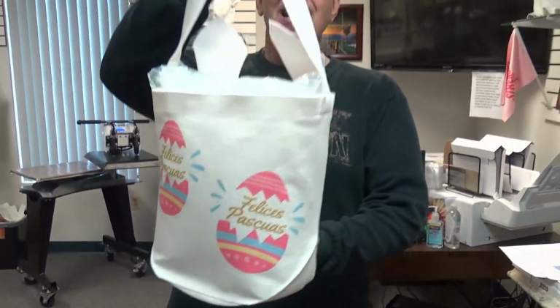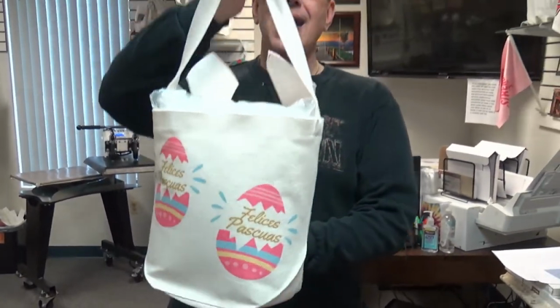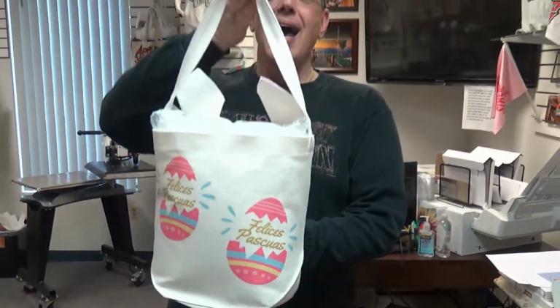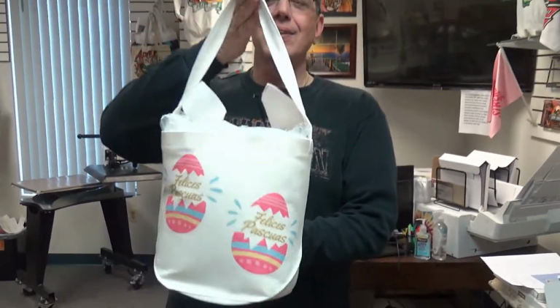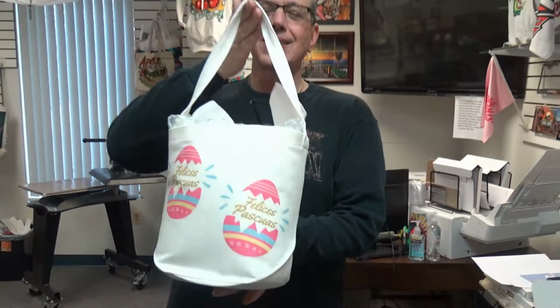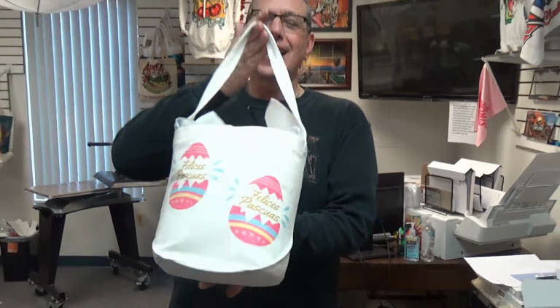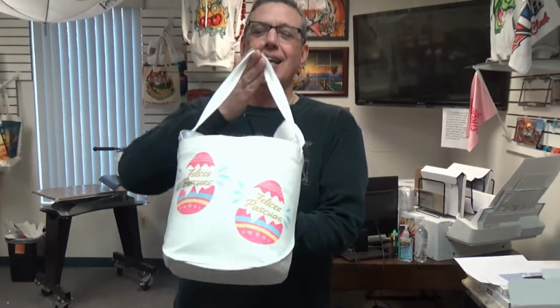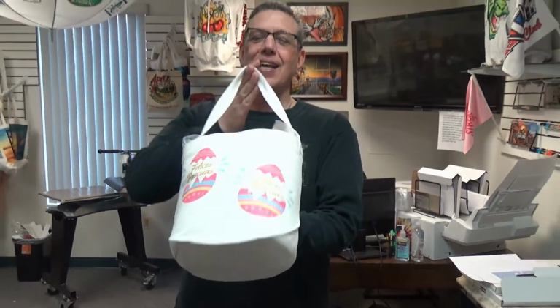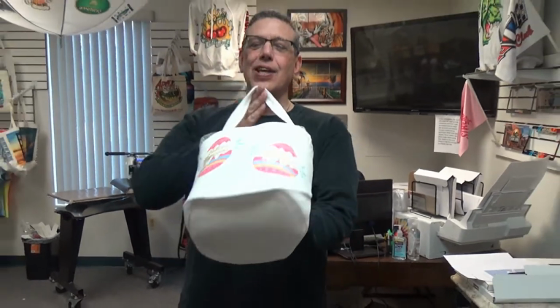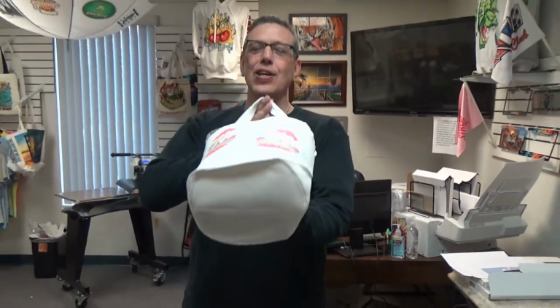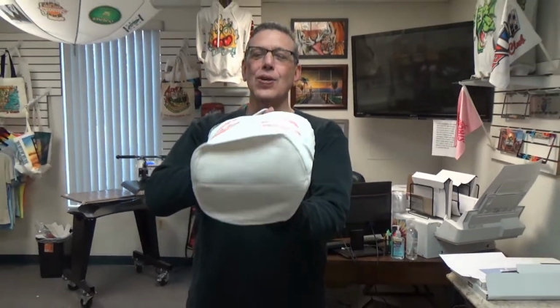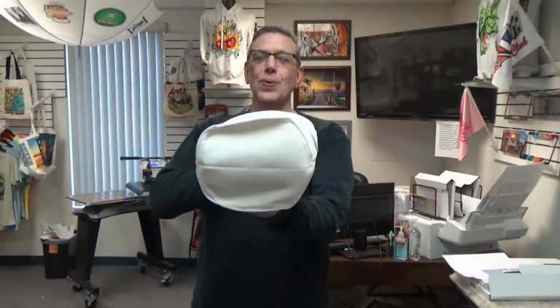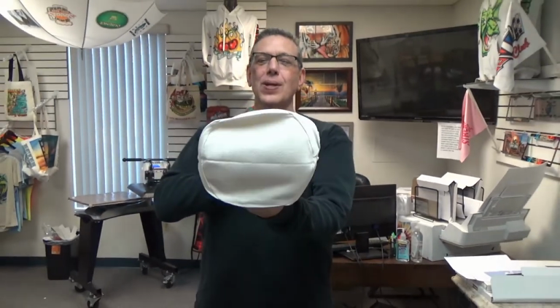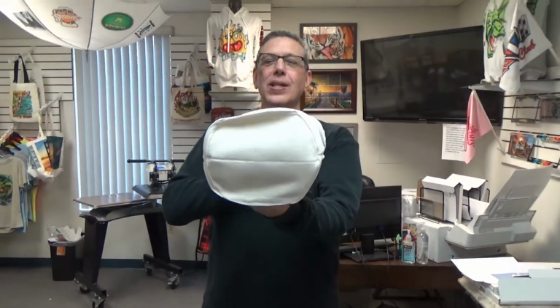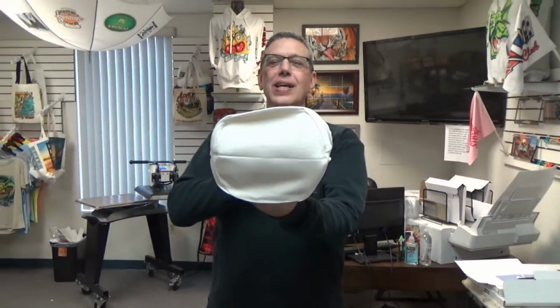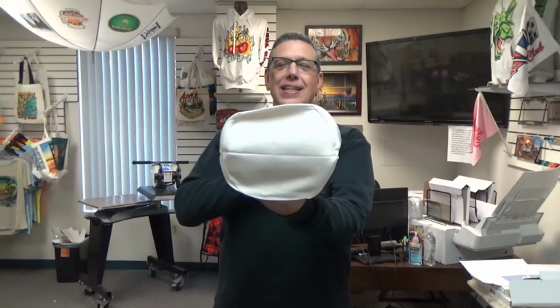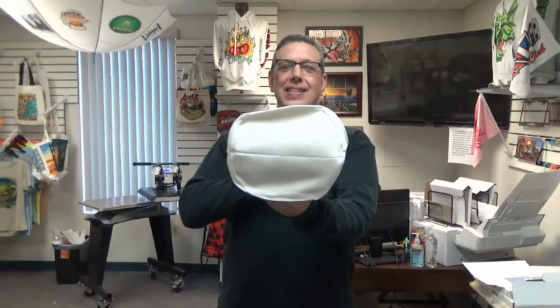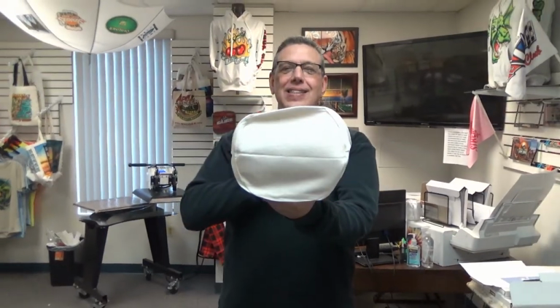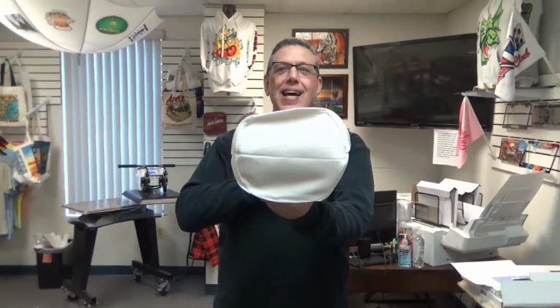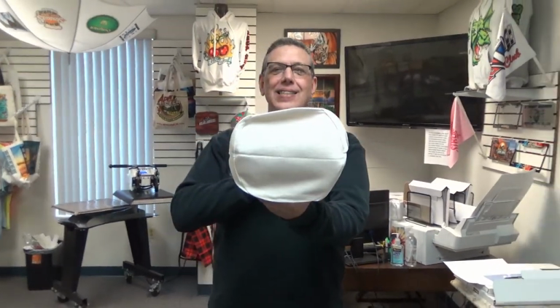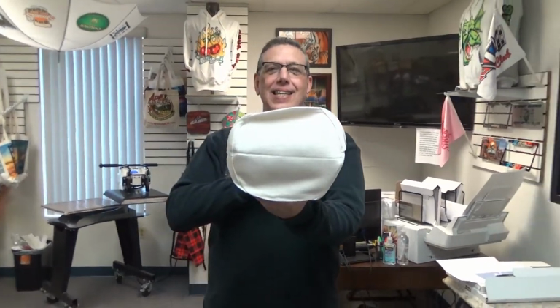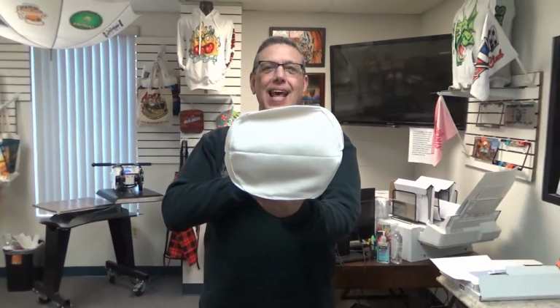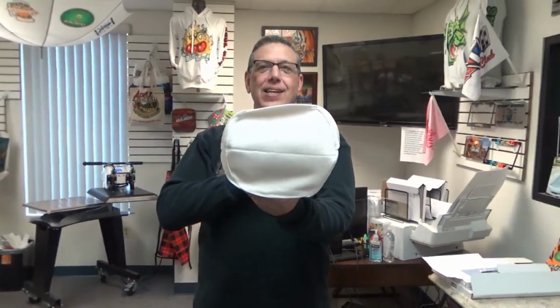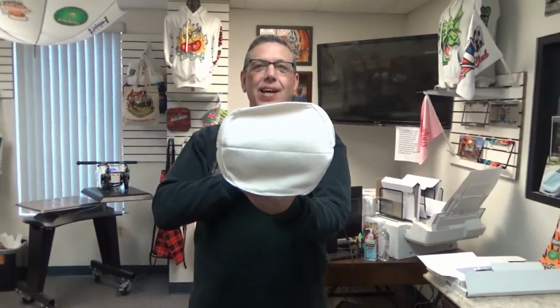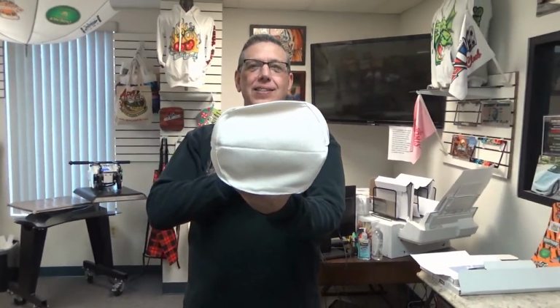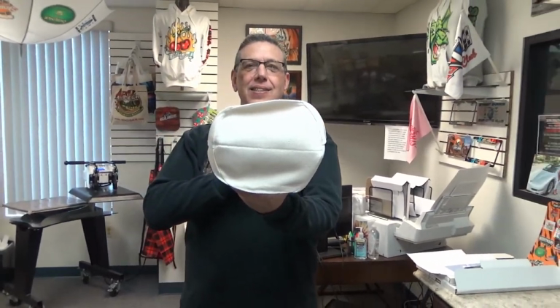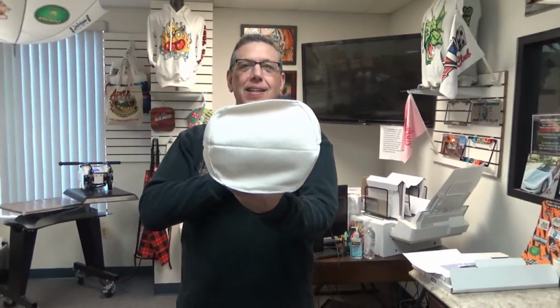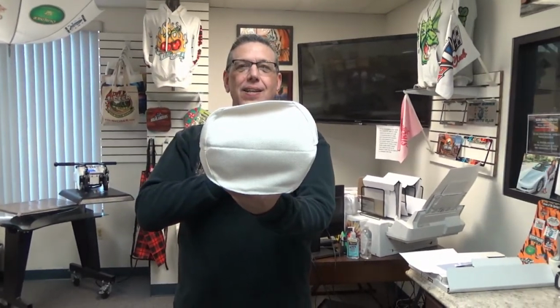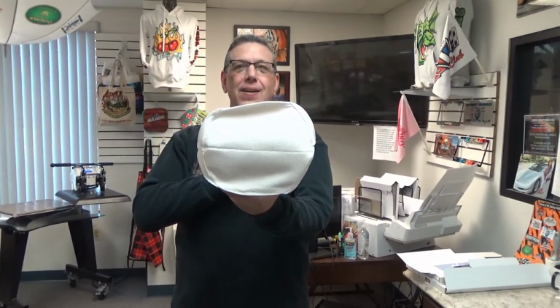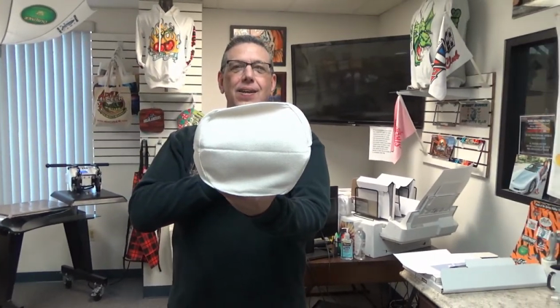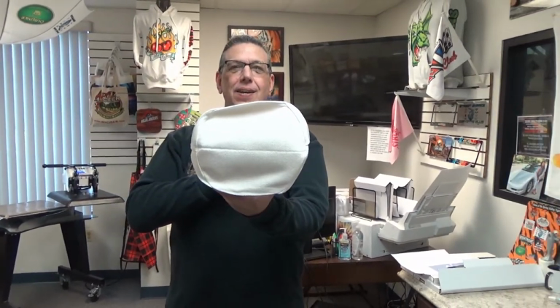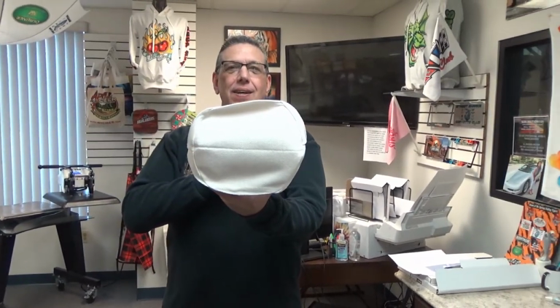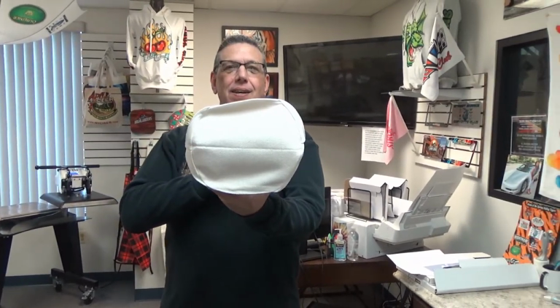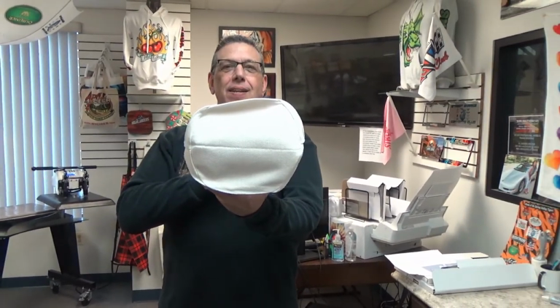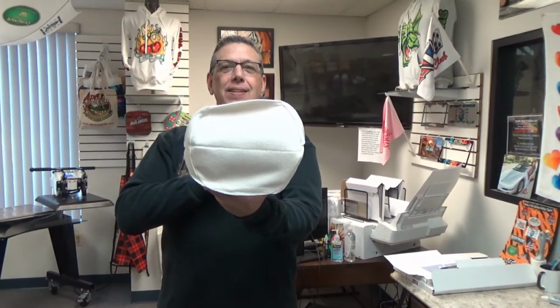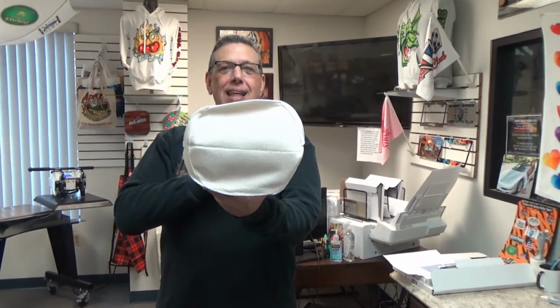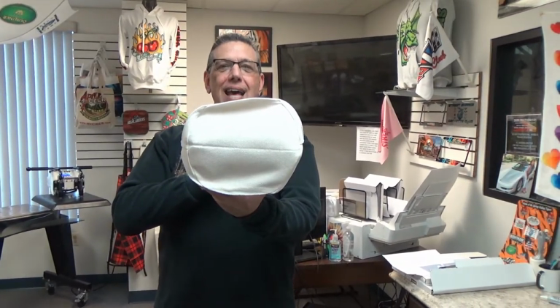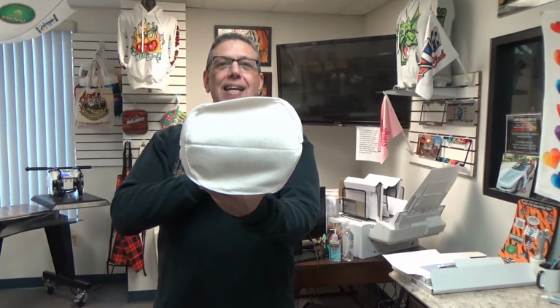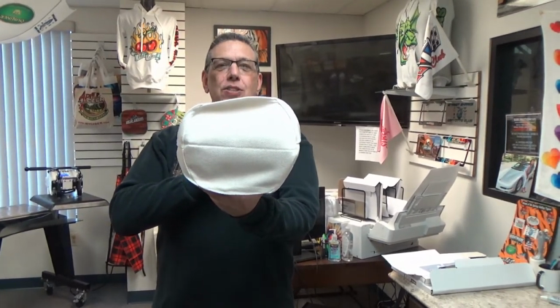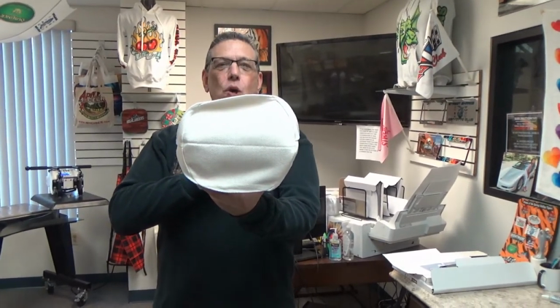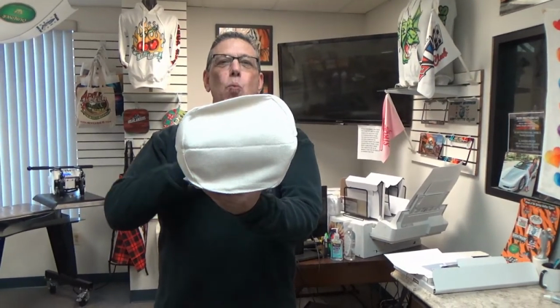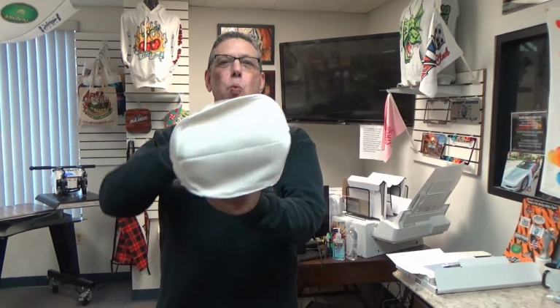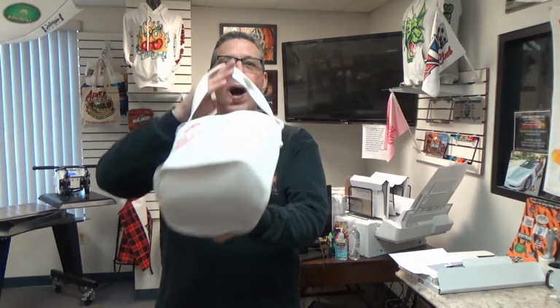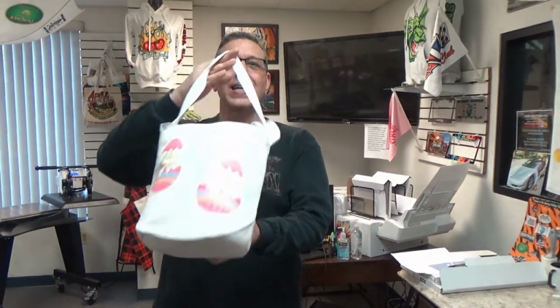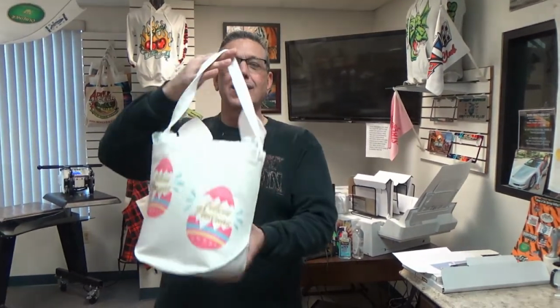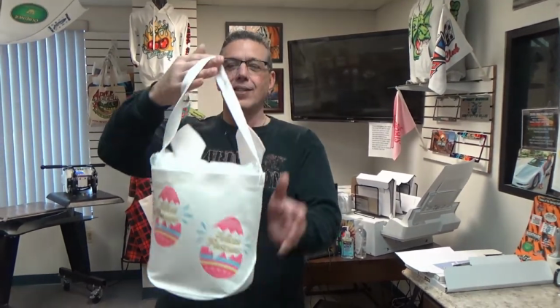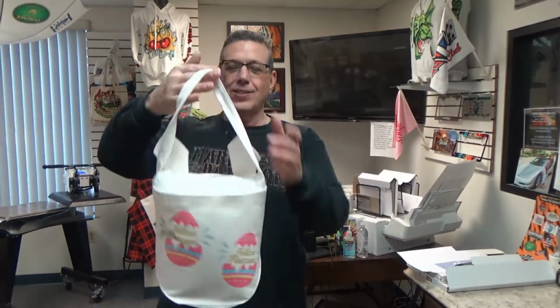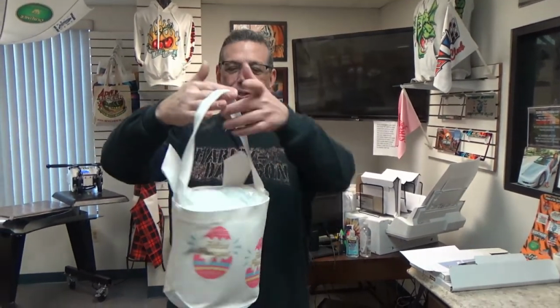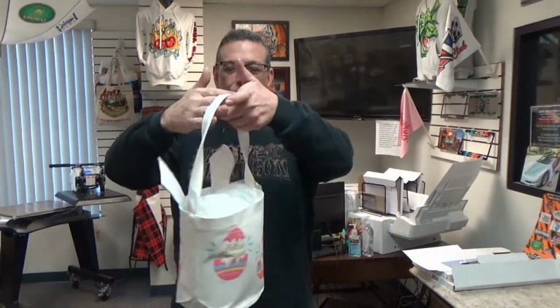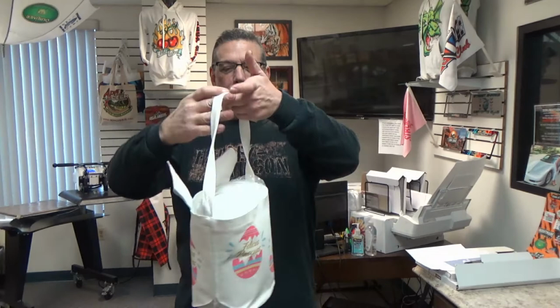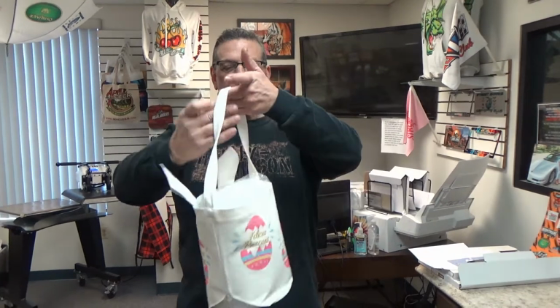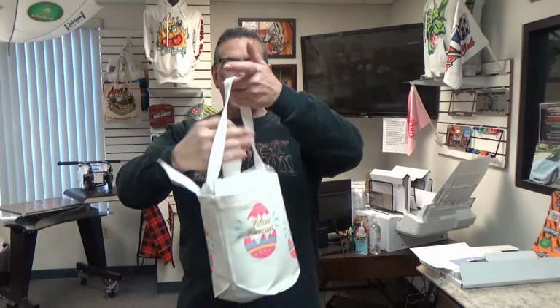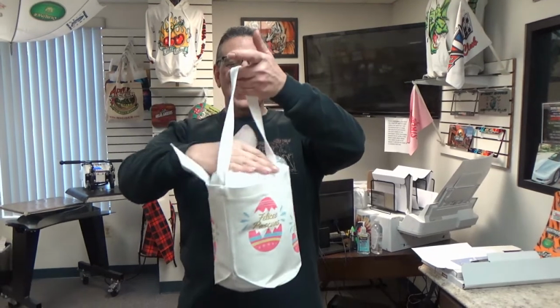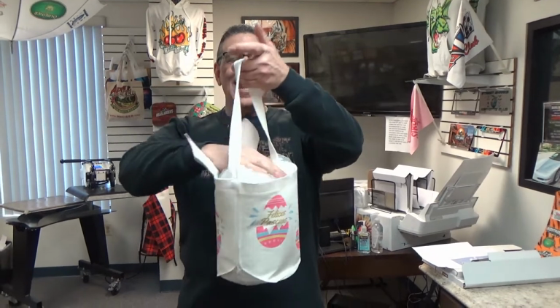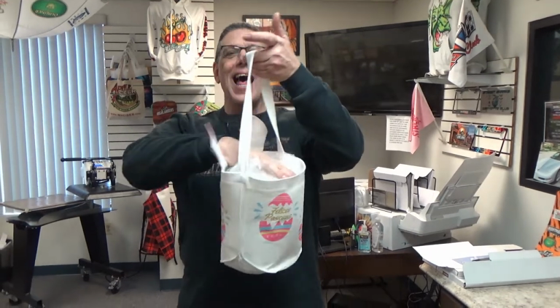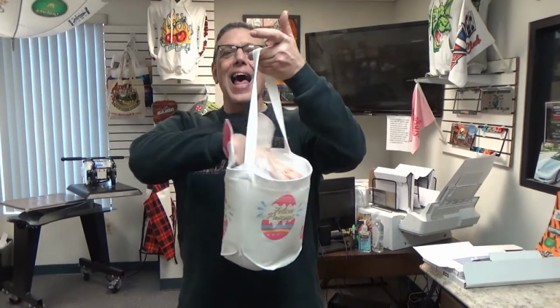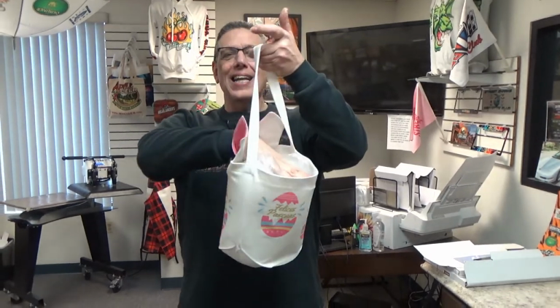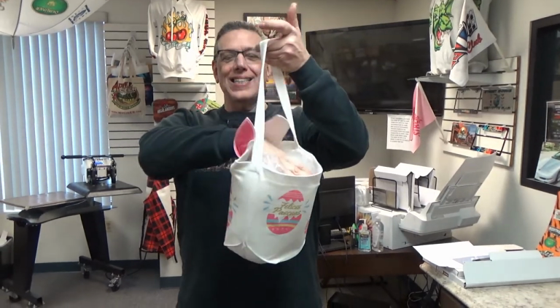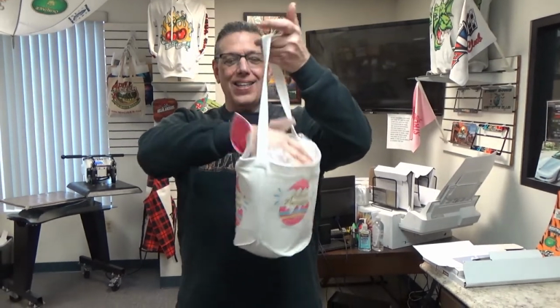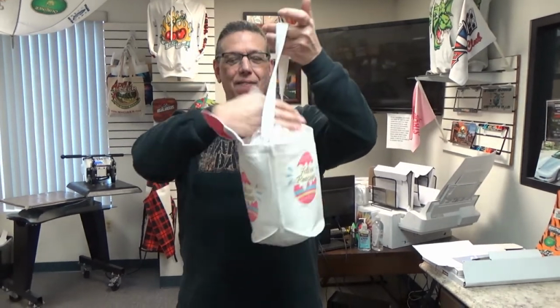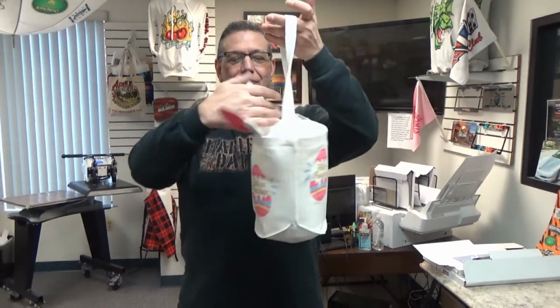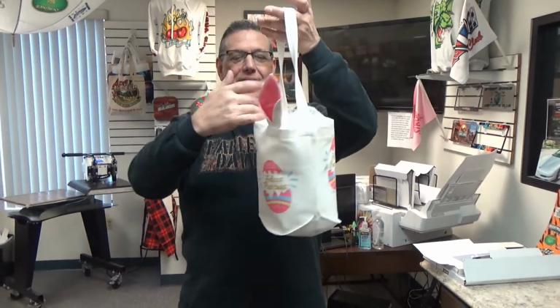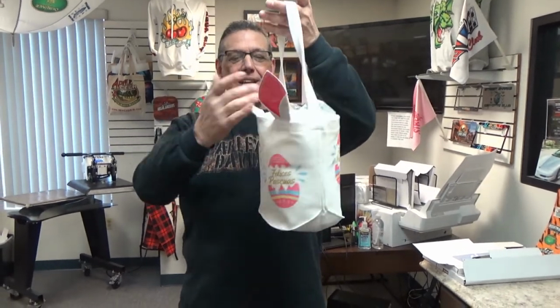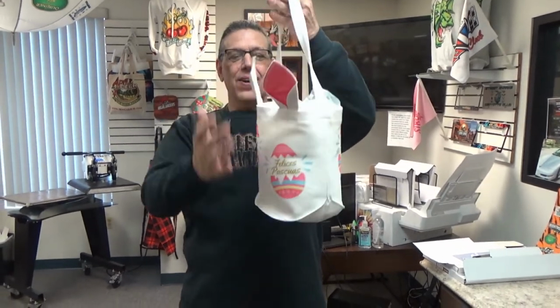How stinking cute. Look at the size of that gusset — that is a wide gusset. You could put a lot of stuff in here.